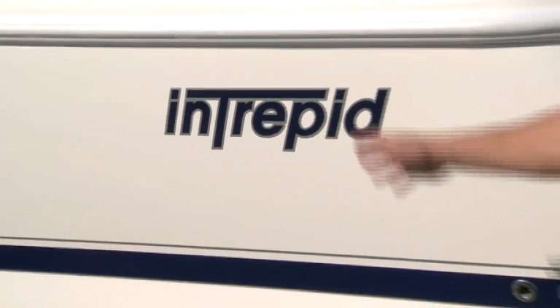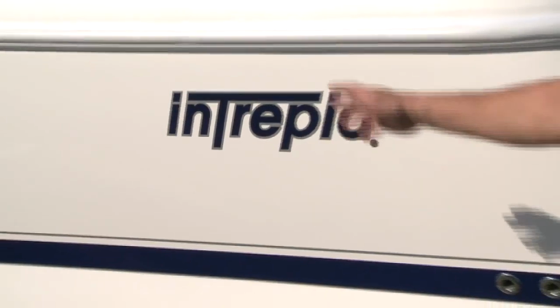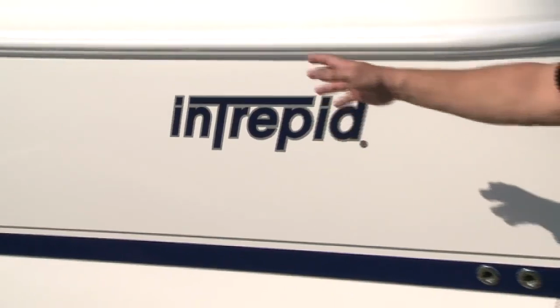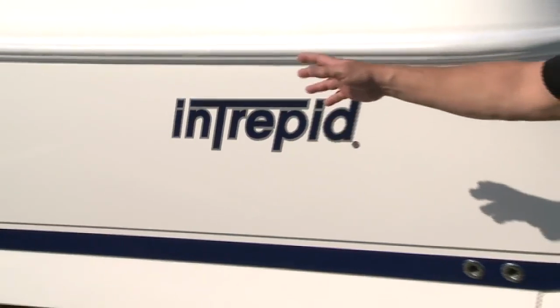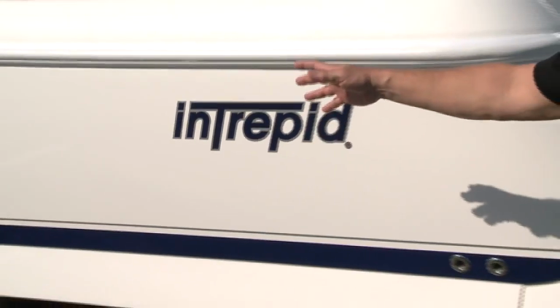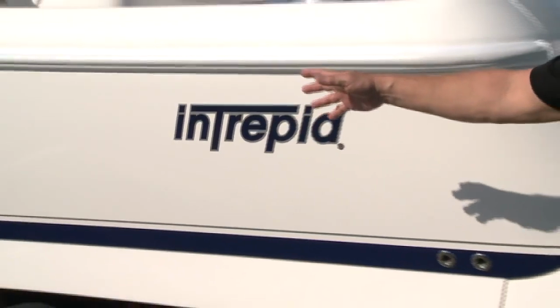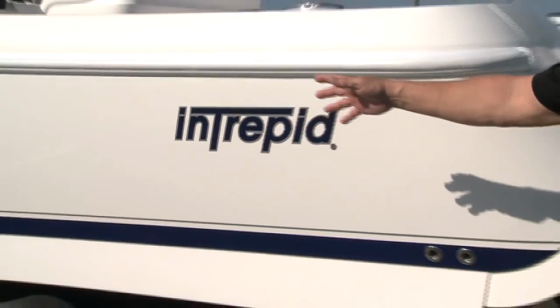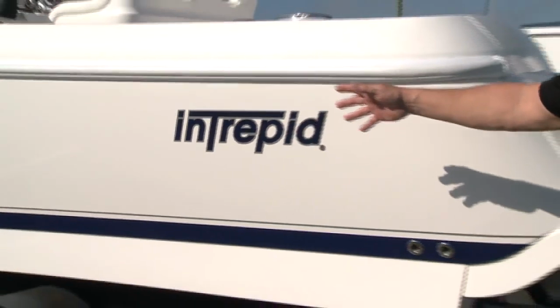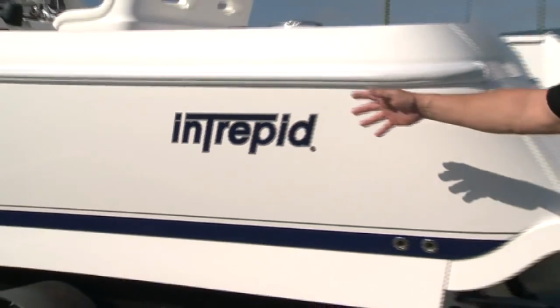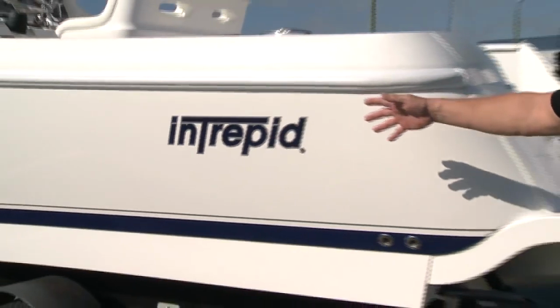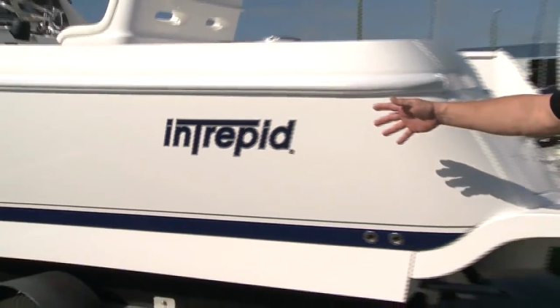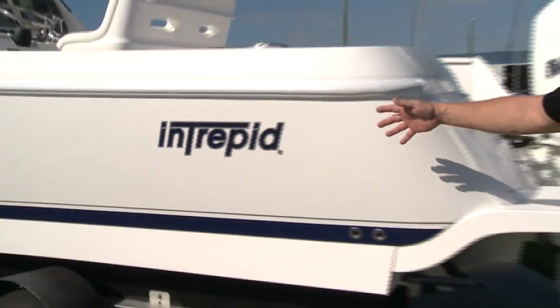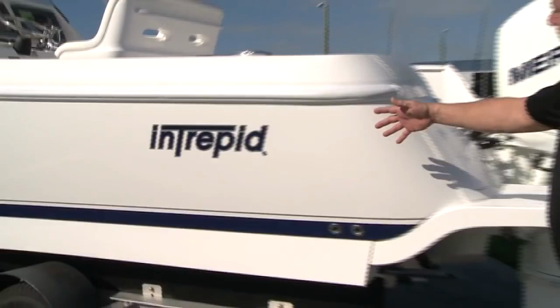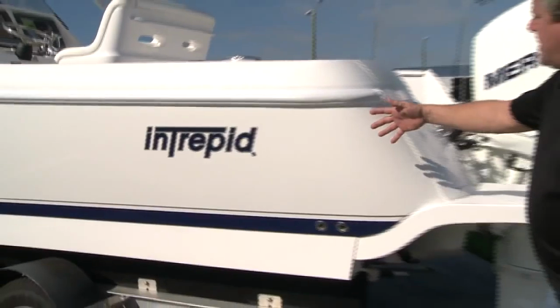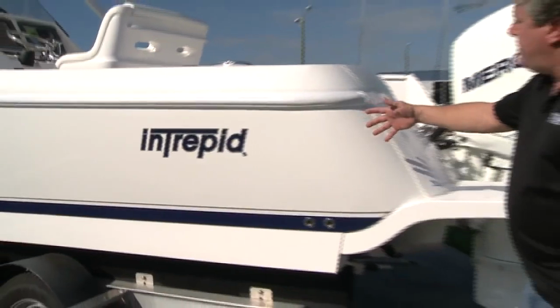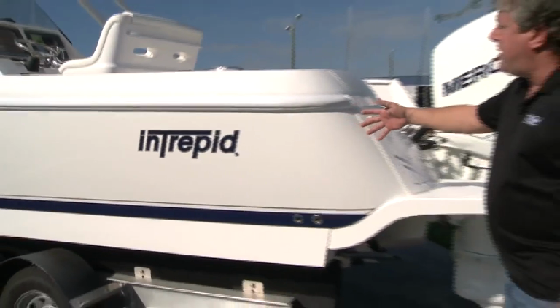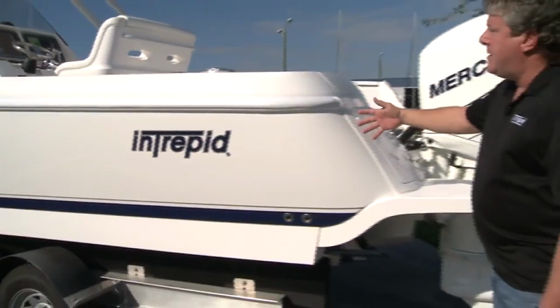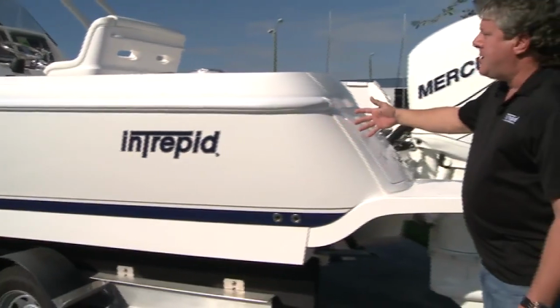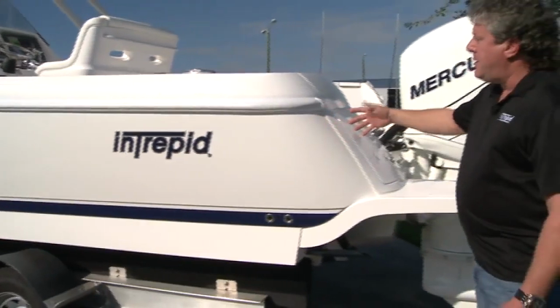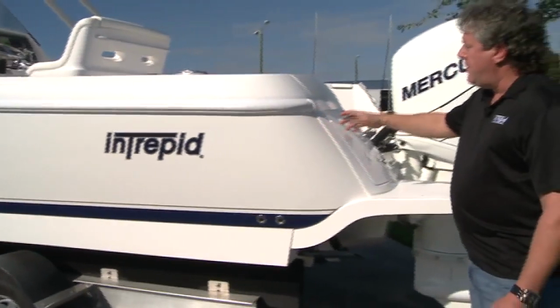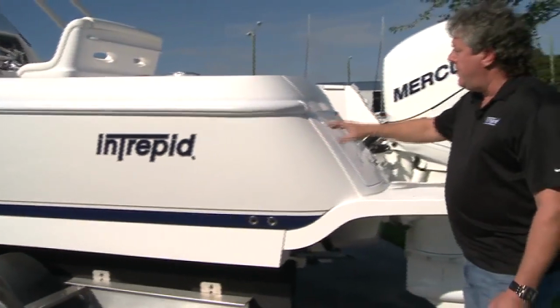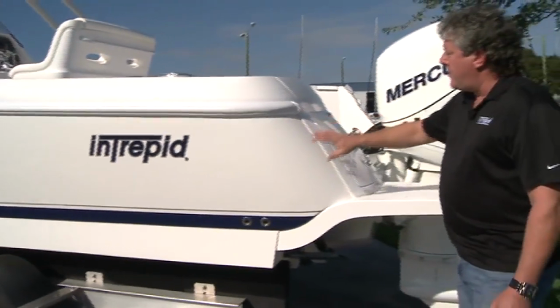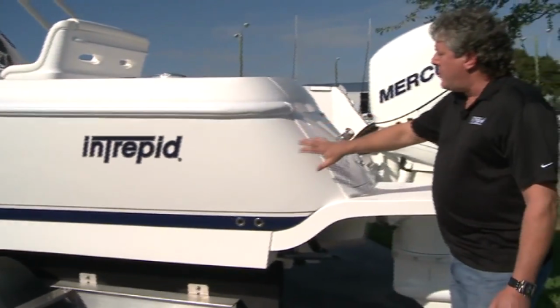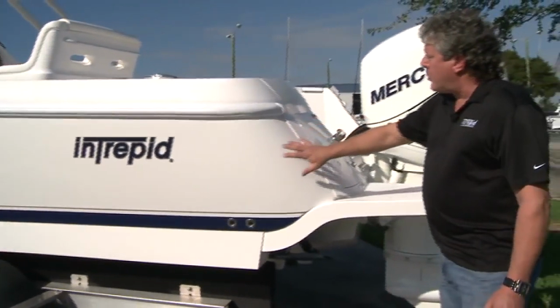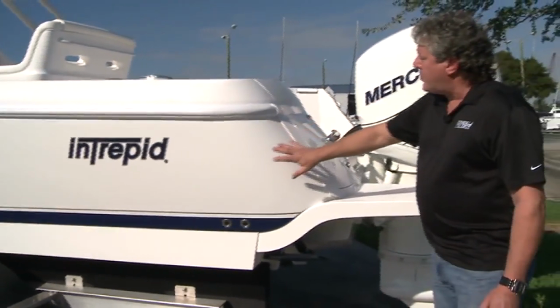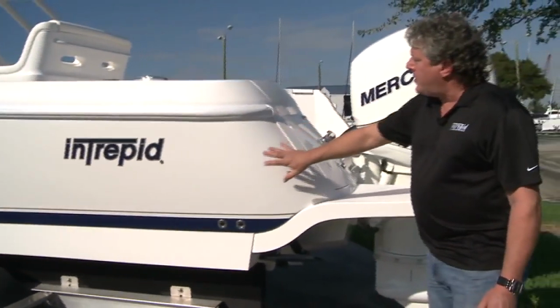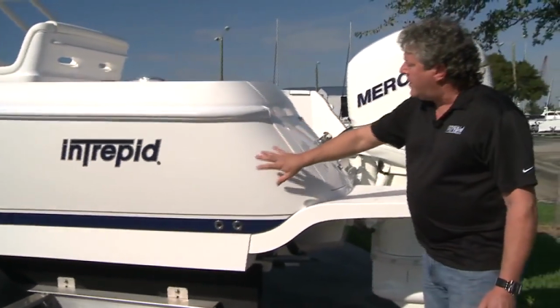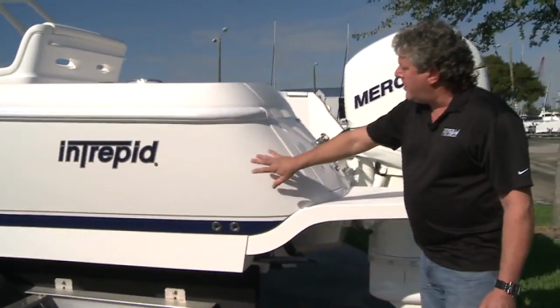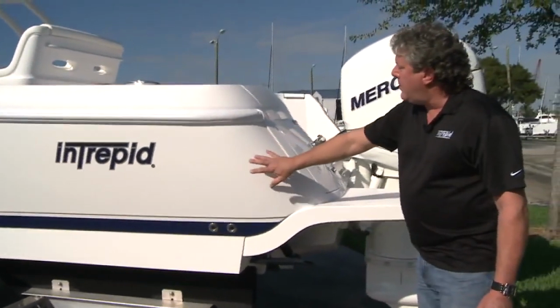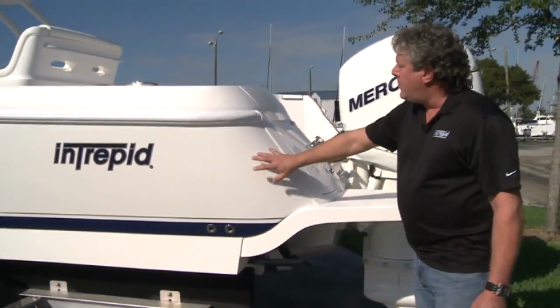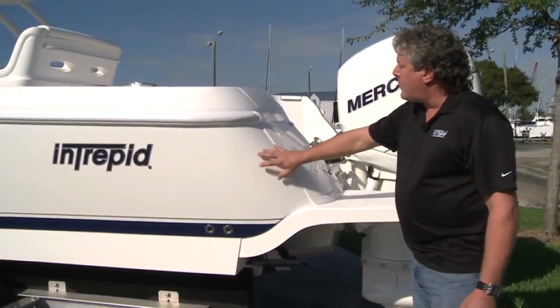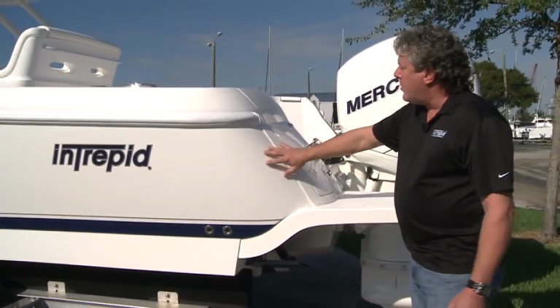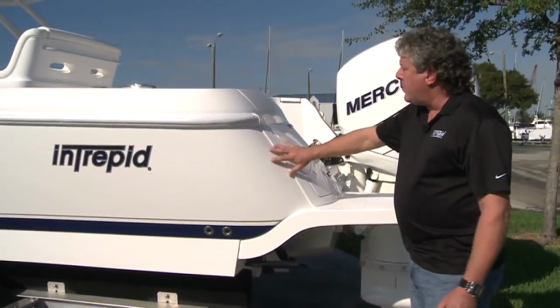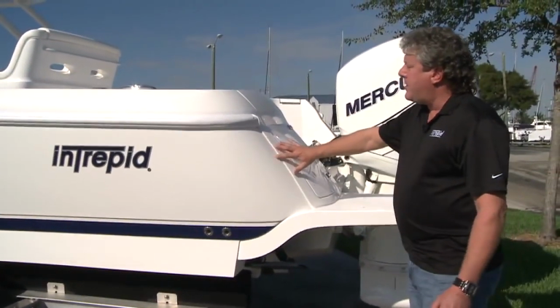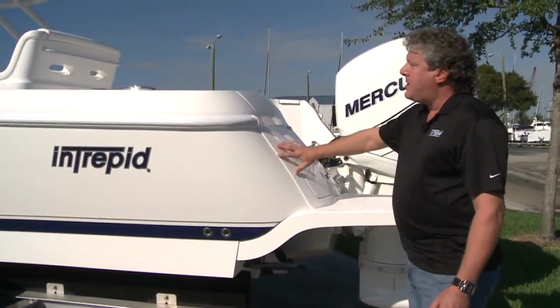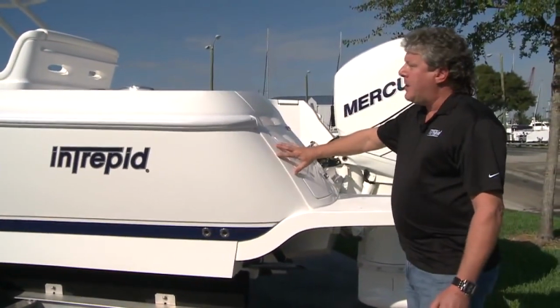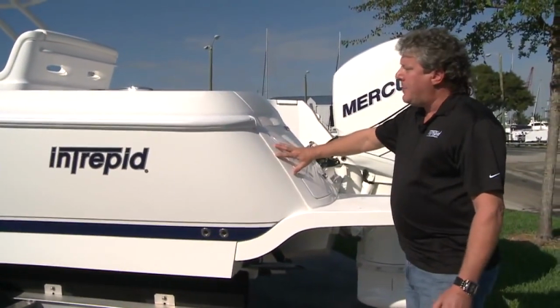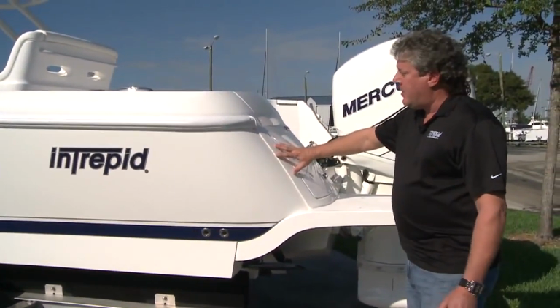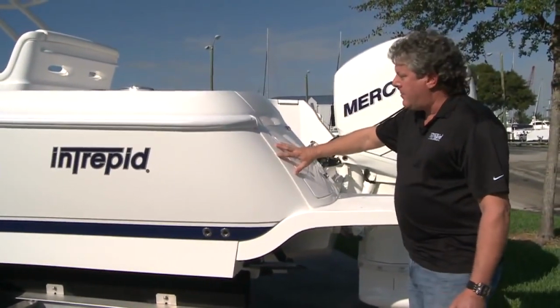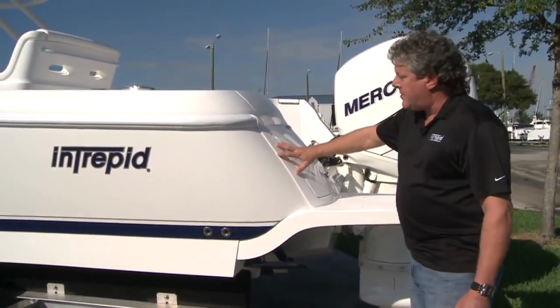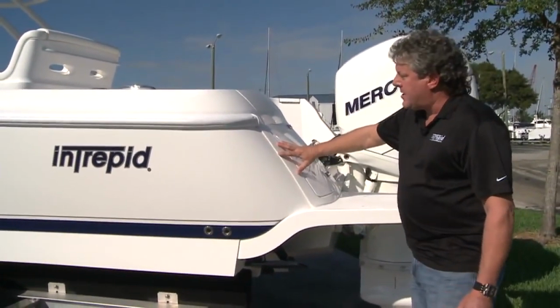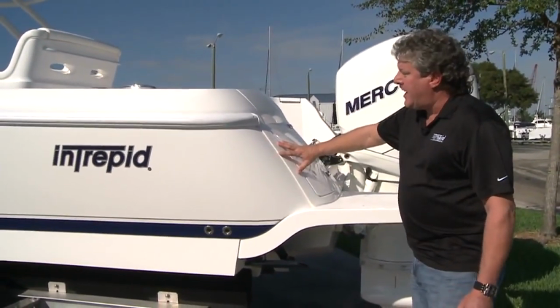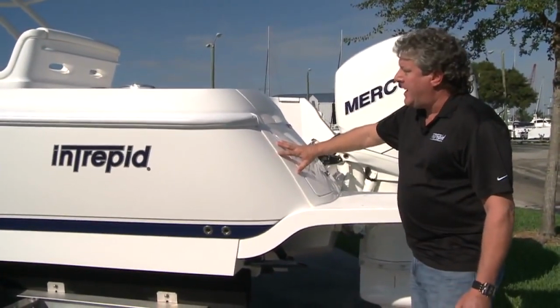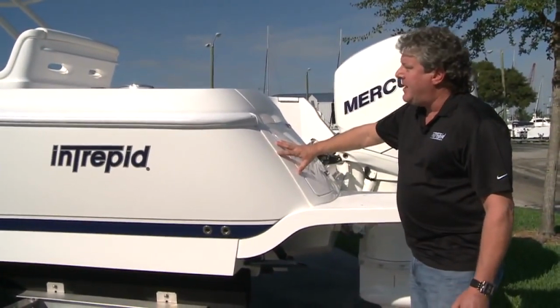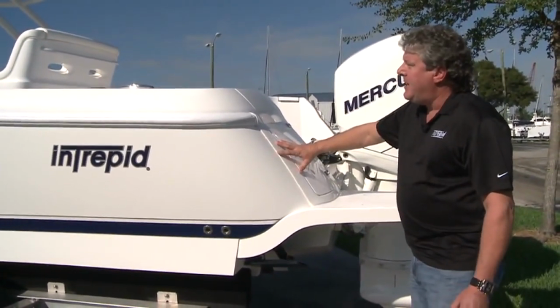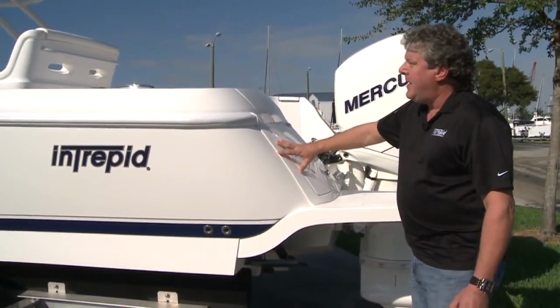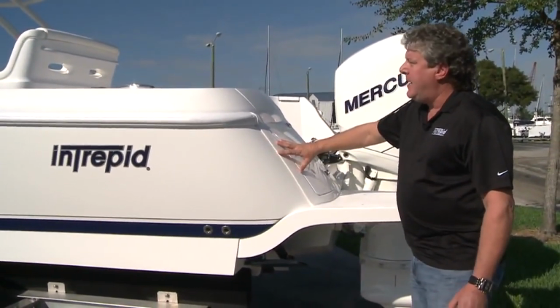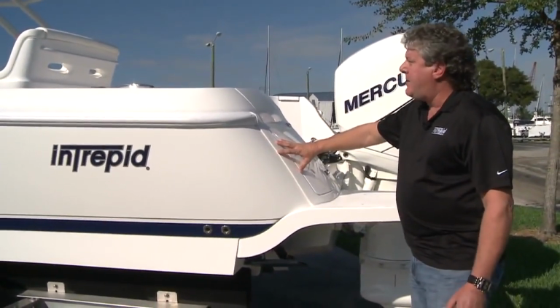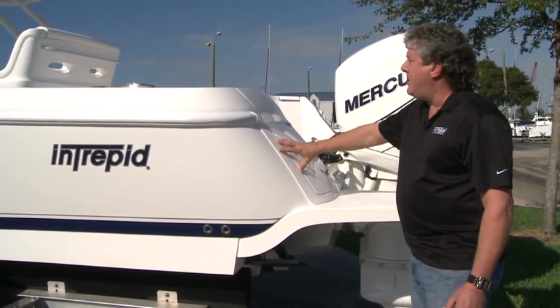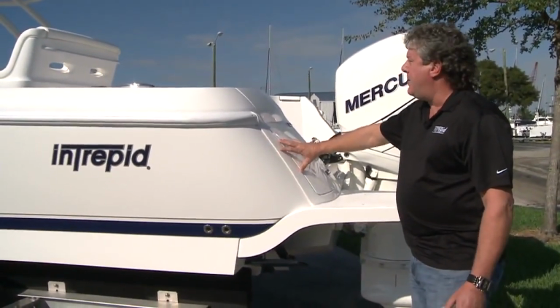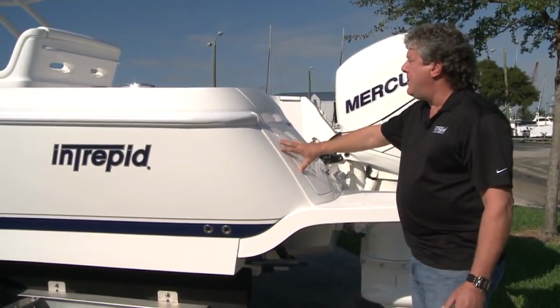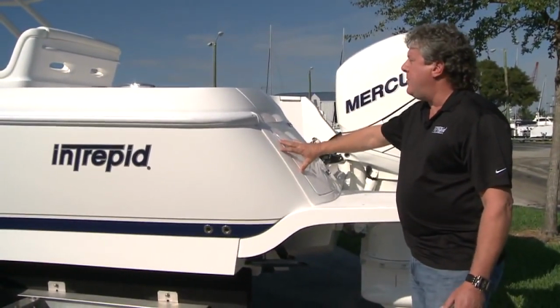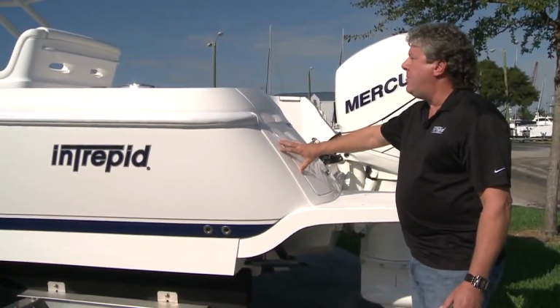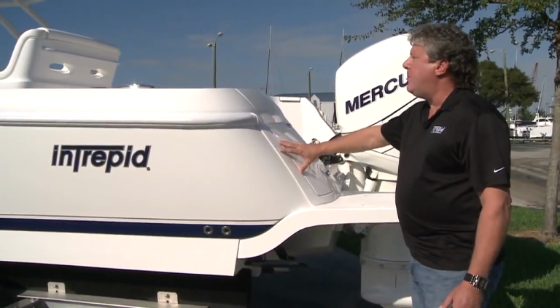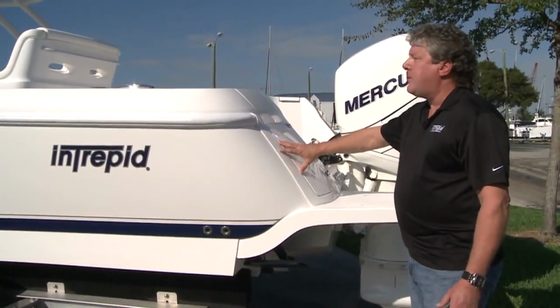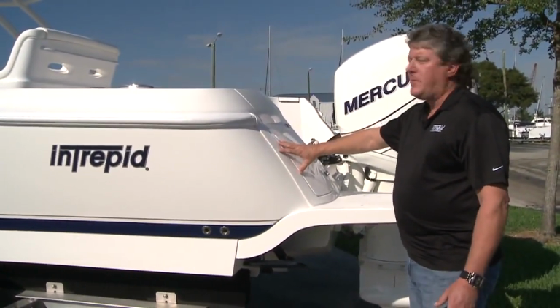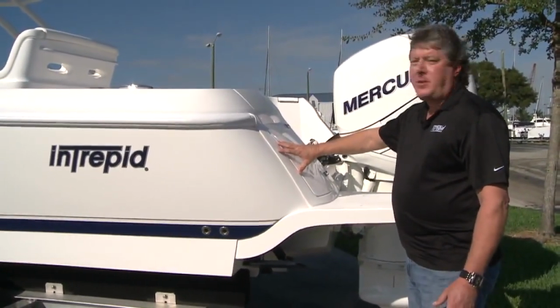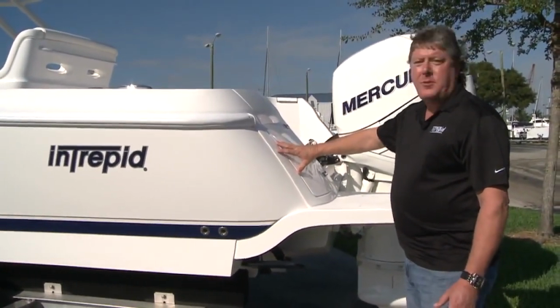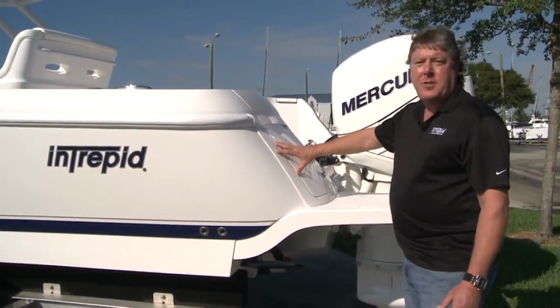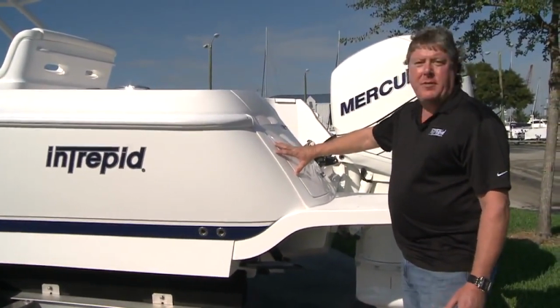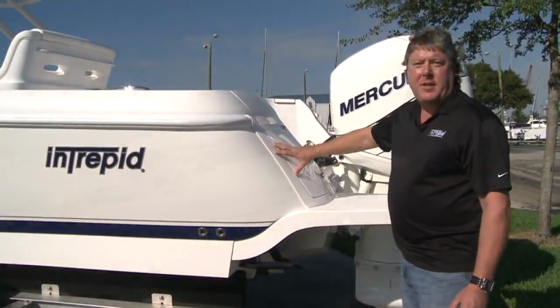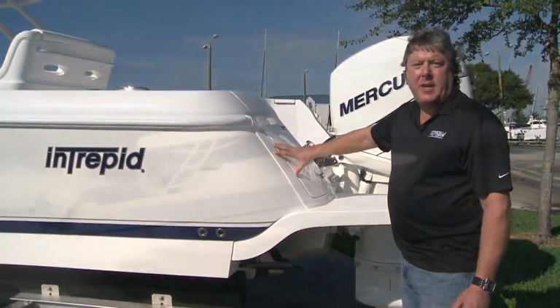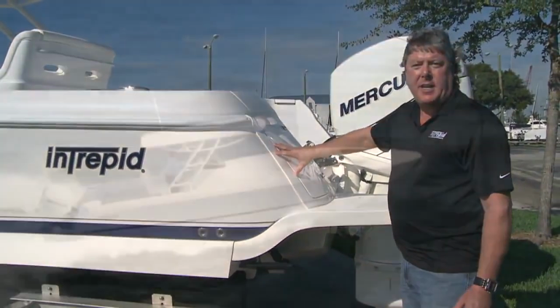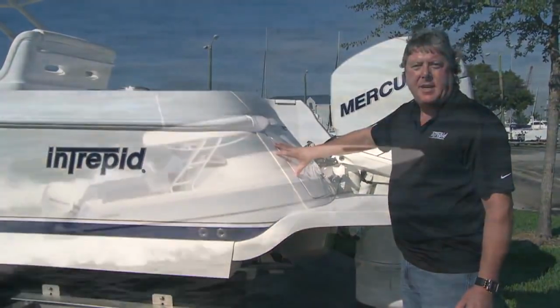Now moving back towards the transom, you can see we've incorporated our new rolled tumblehome design into the new 327 Cuddy.